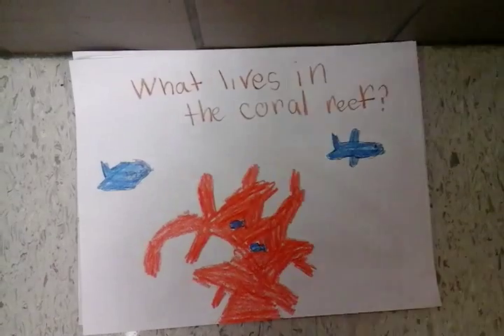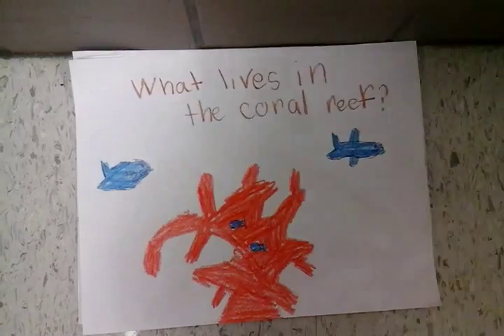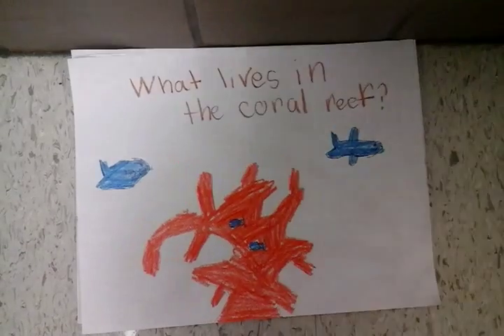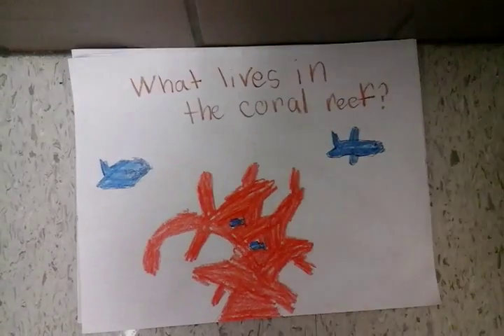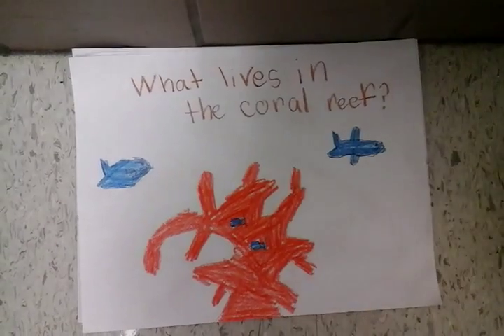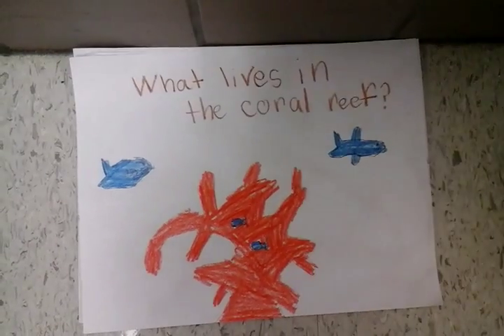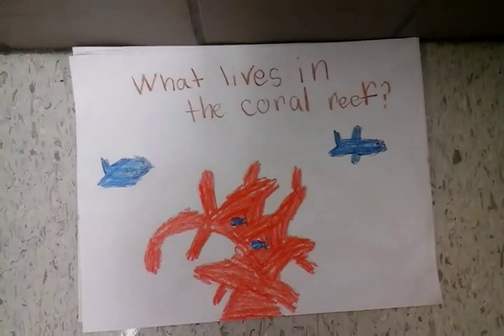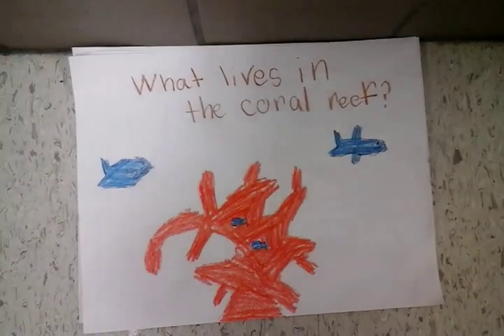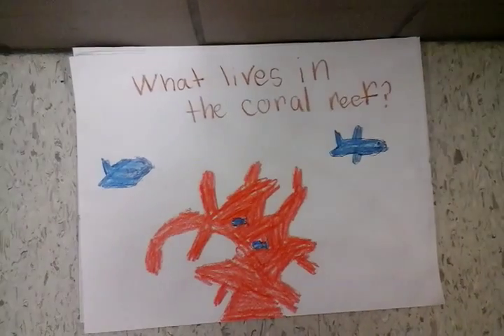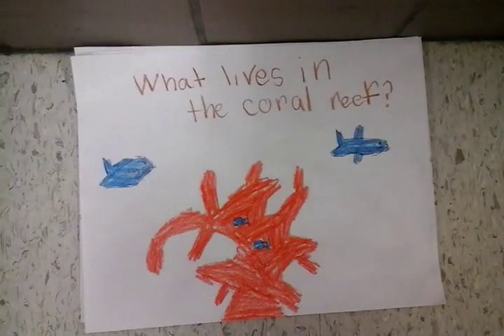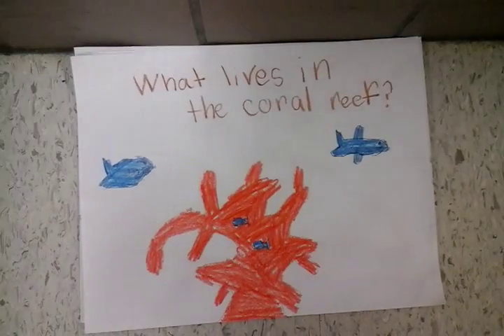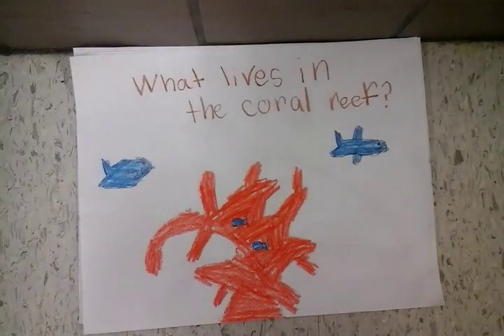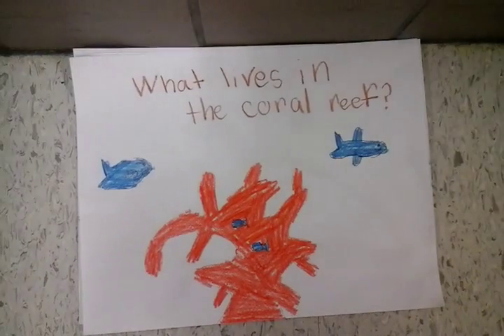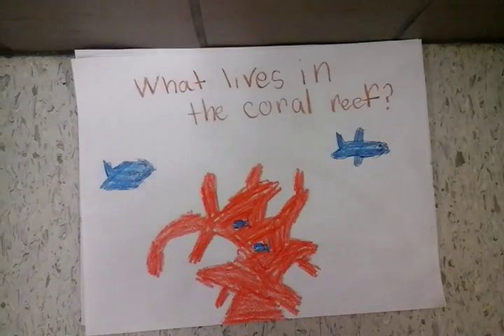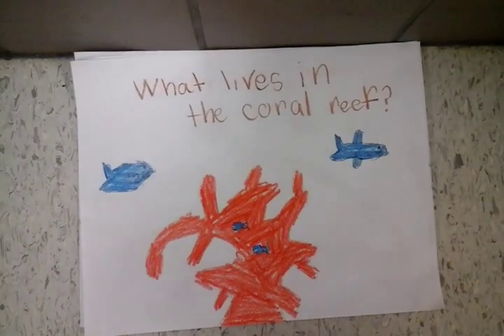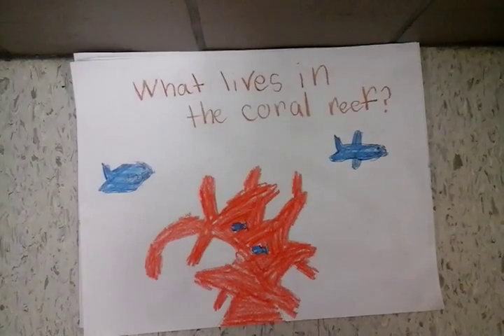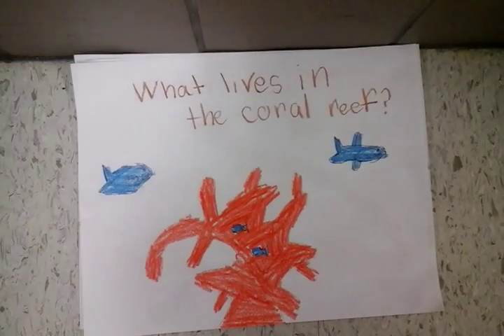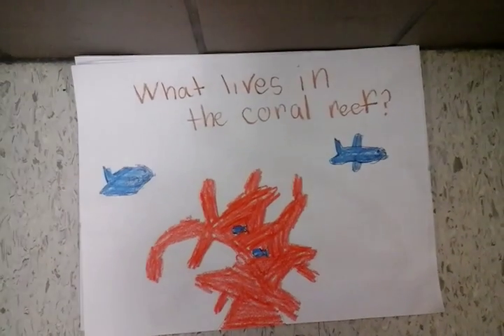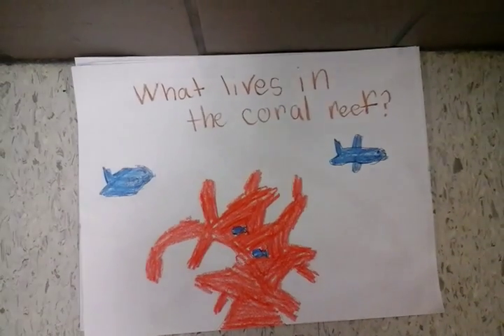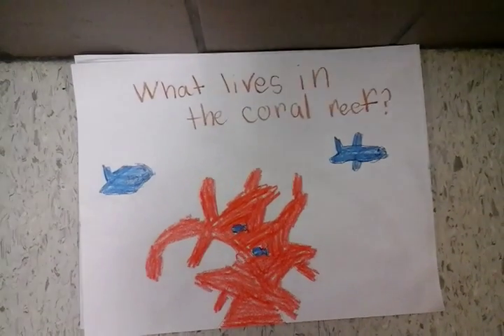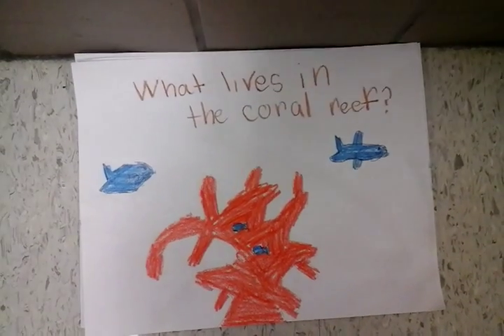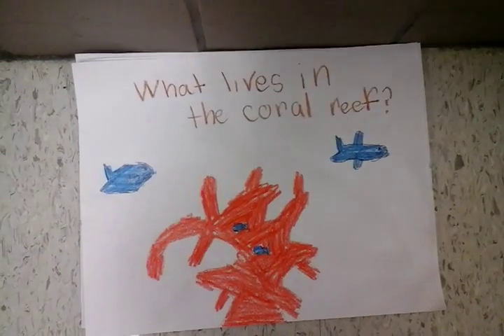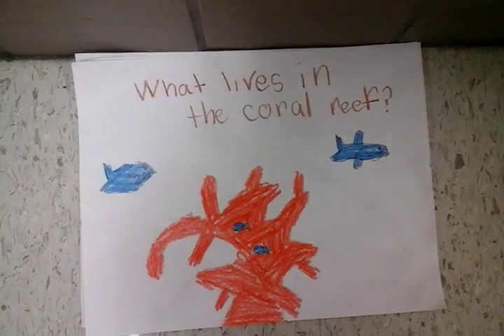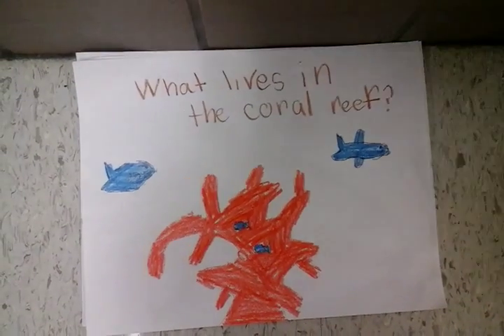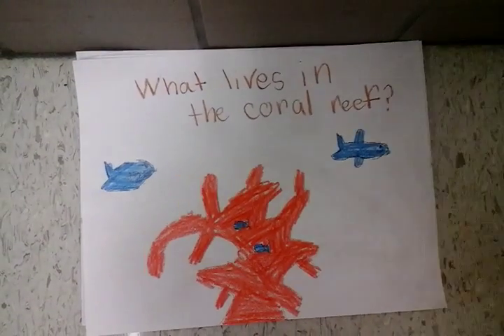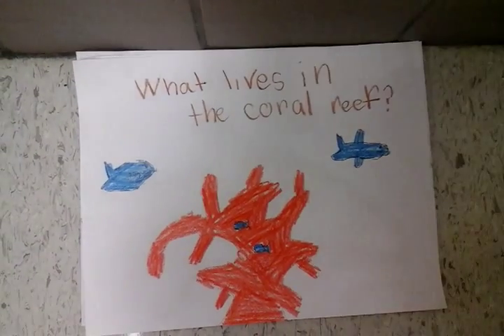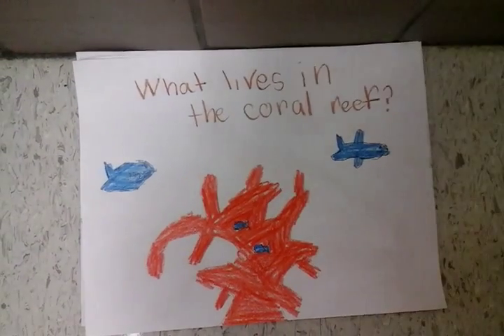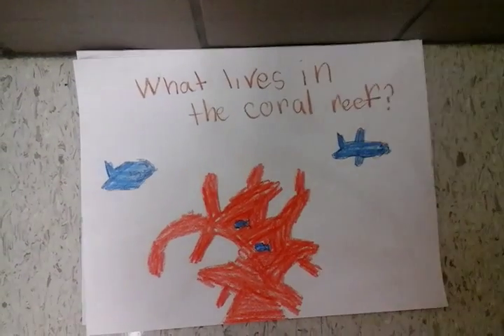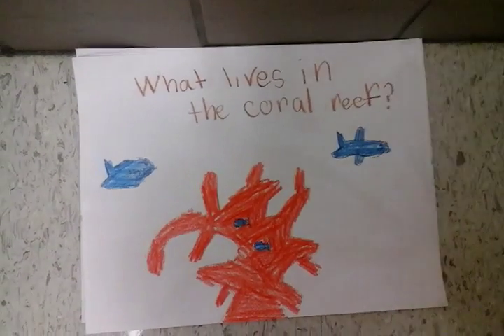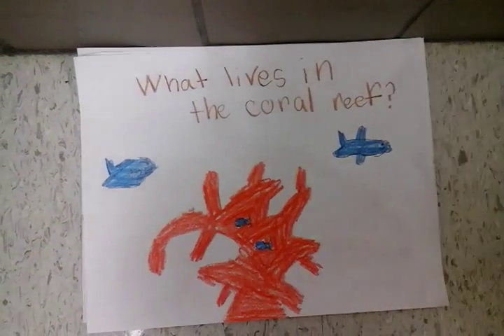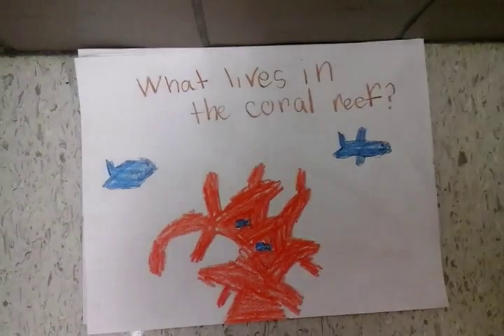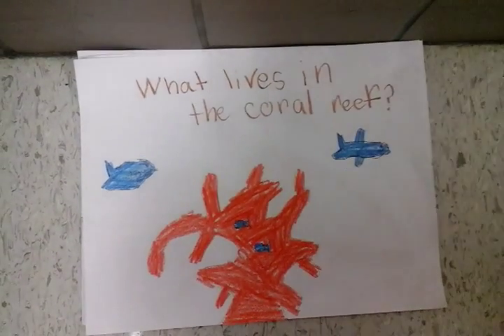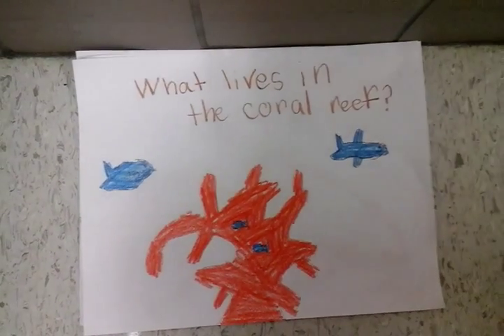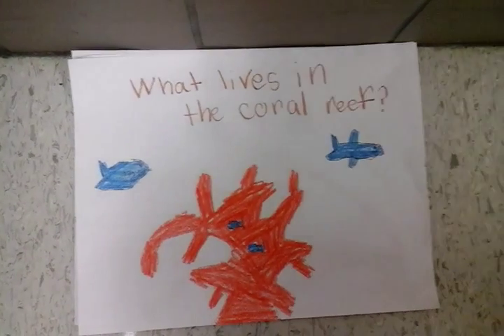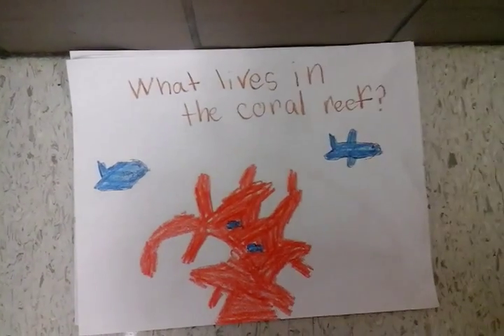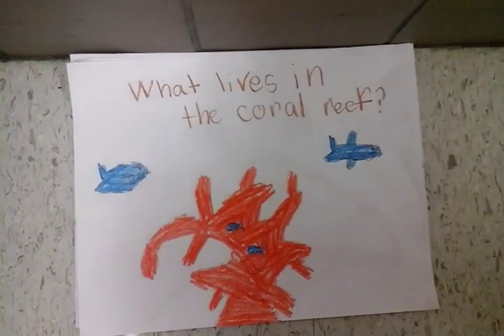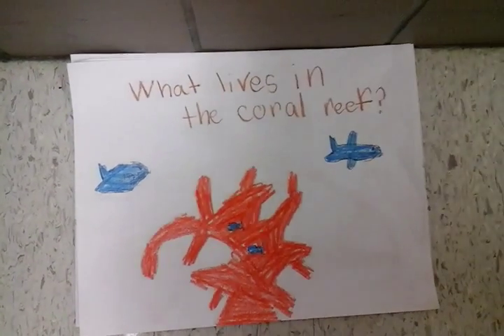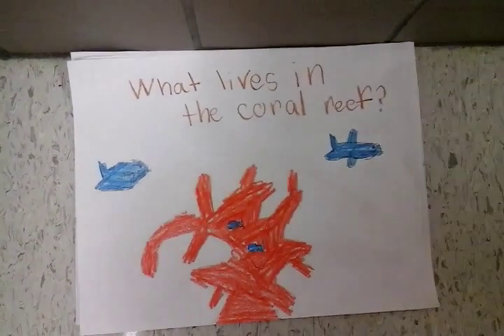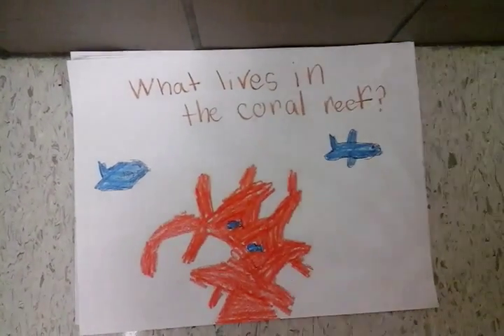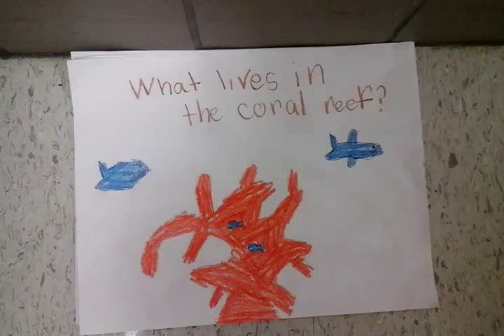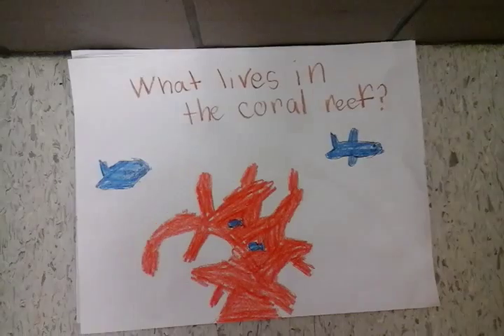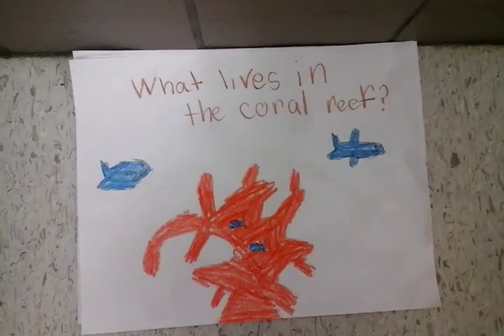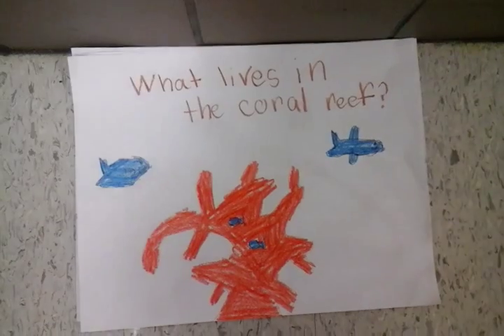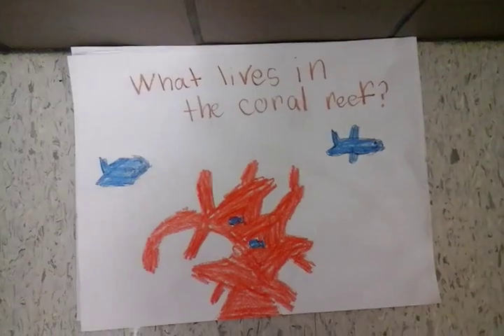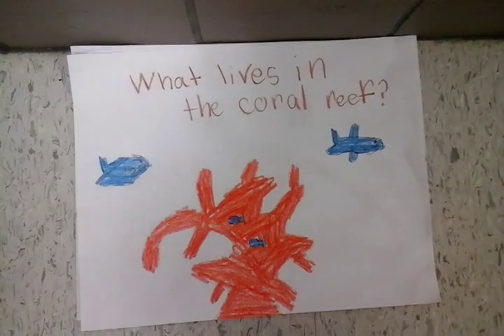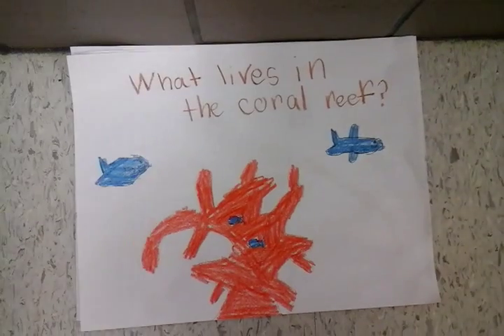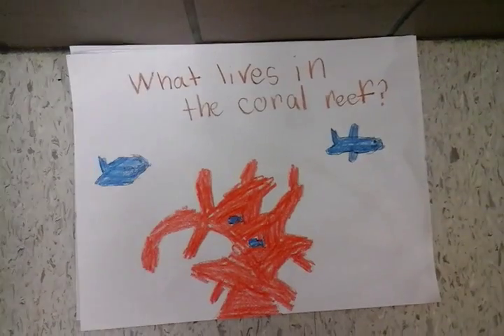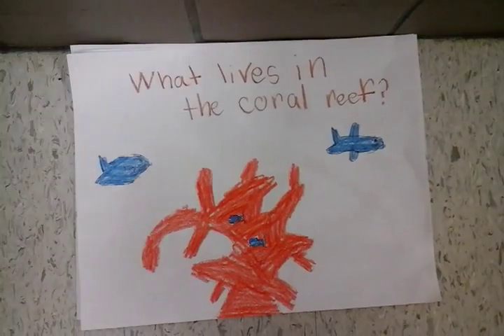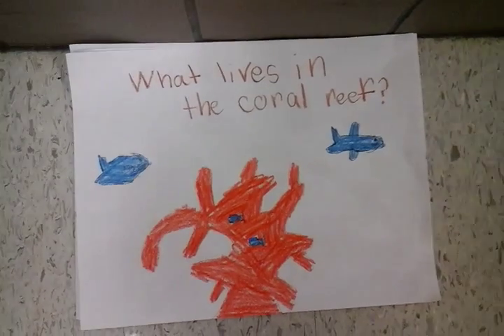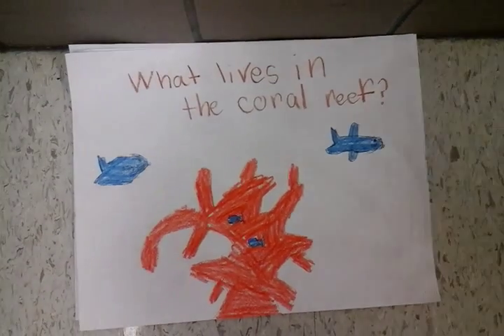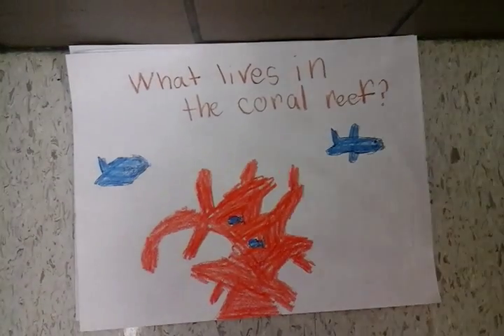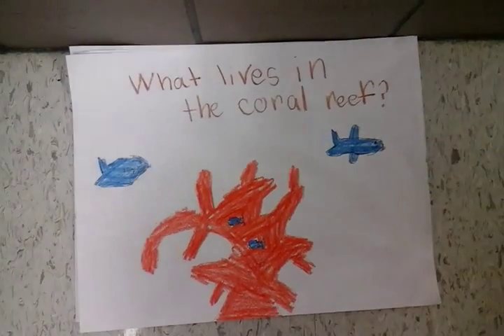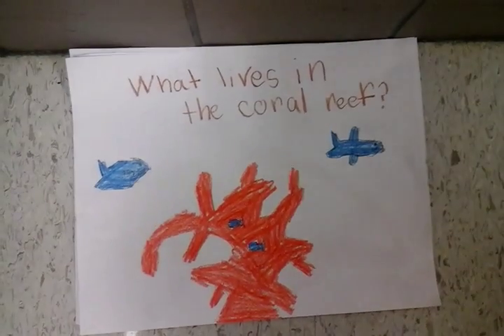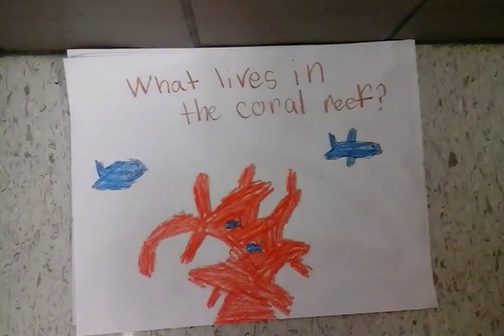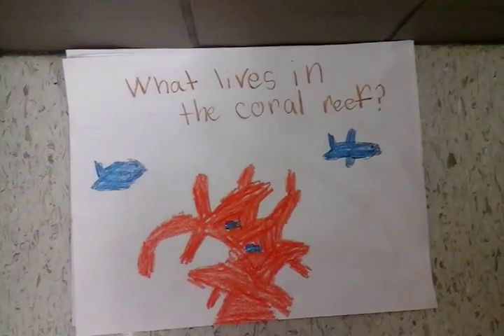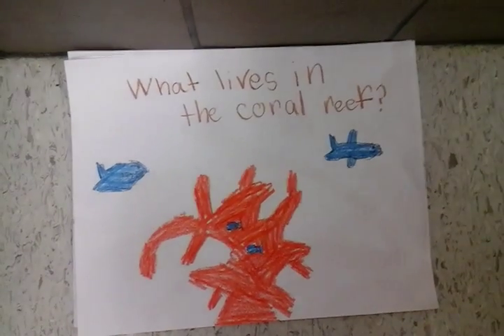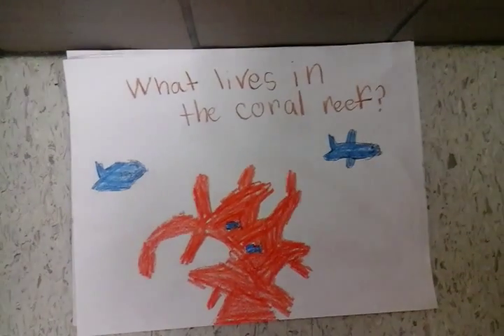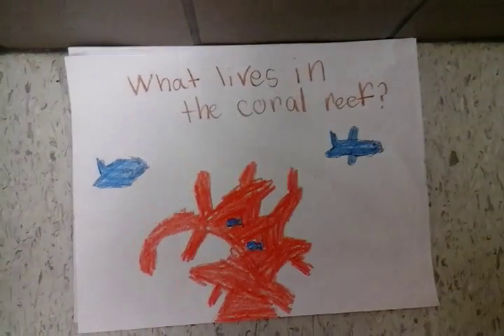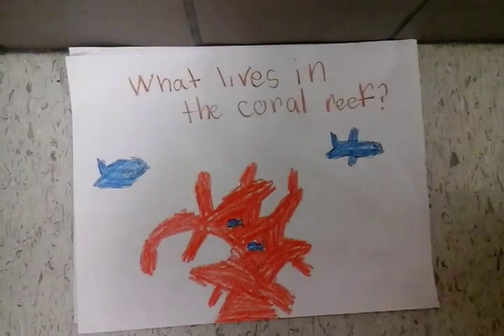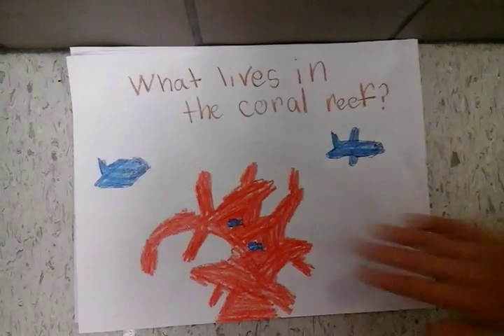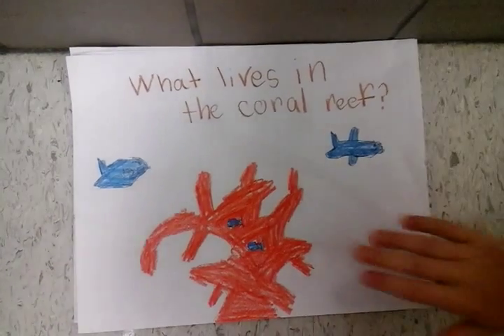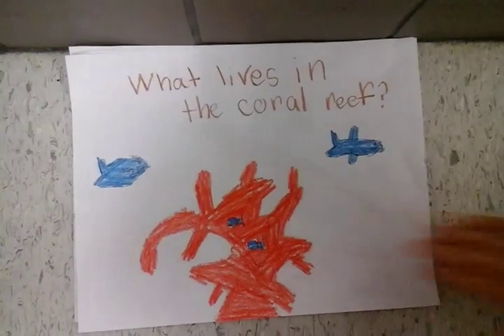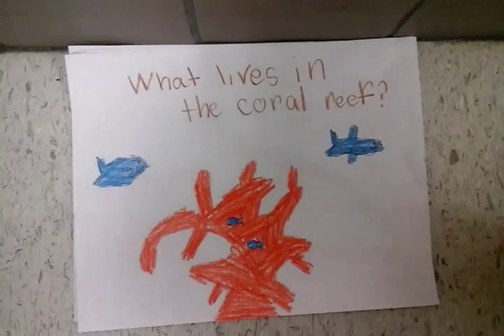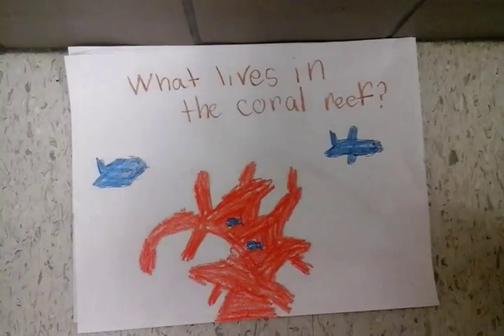What lives in the coral reef? Fish live in the coral reef and because of all its holes, it makes it easy to slide in and out of, to hide from sharks.